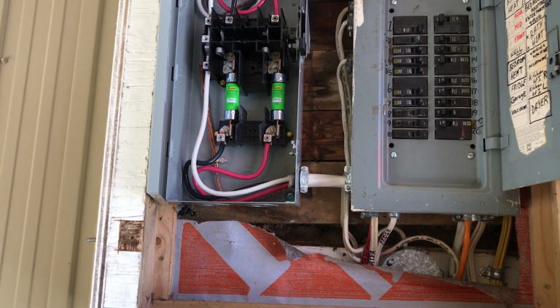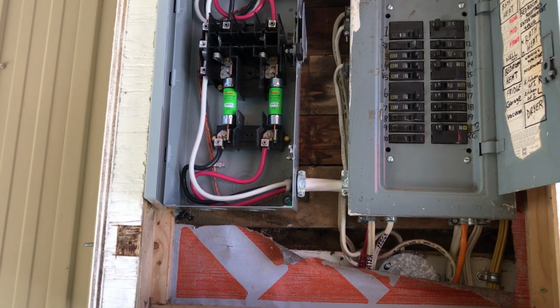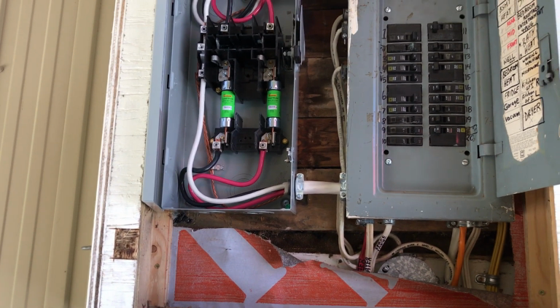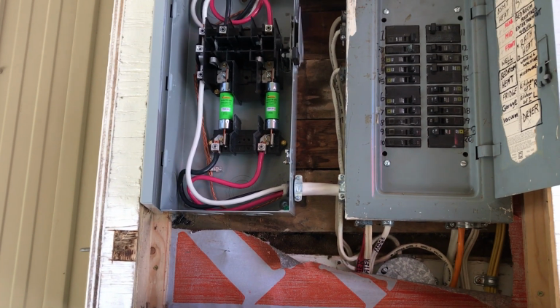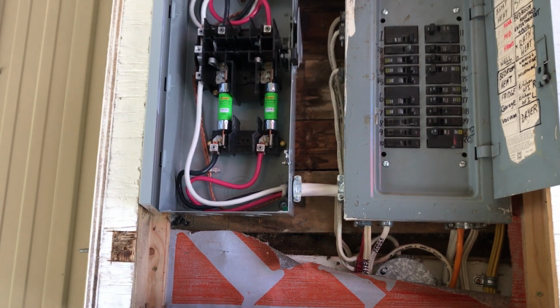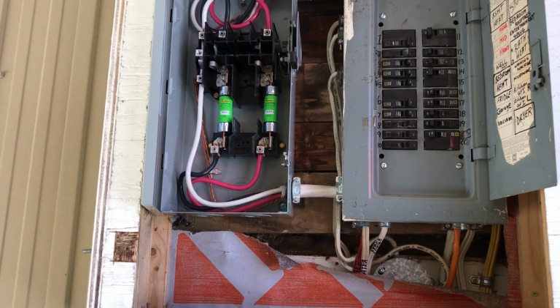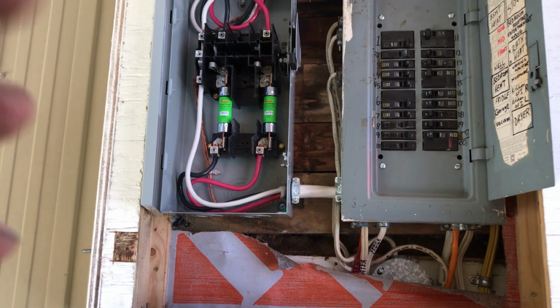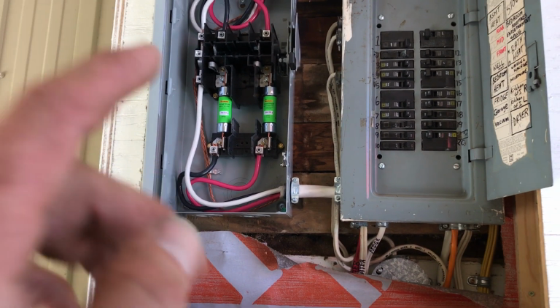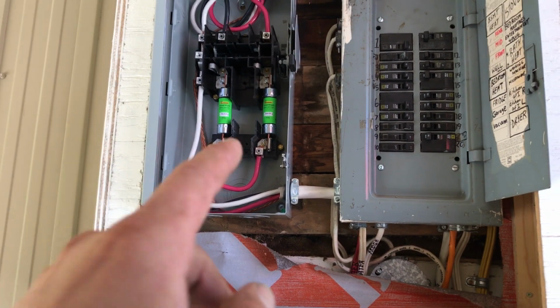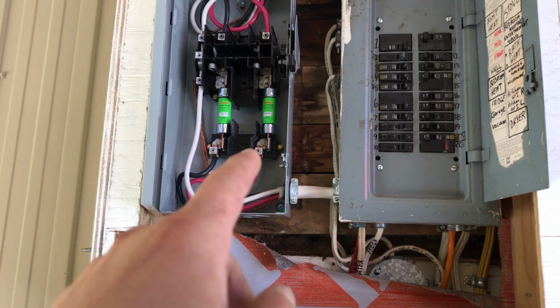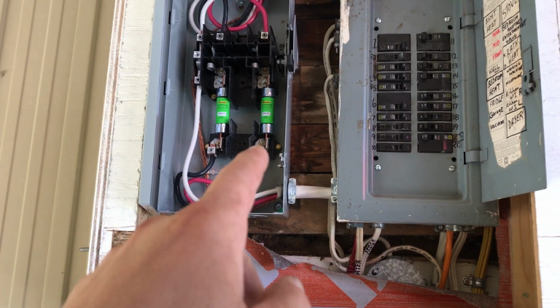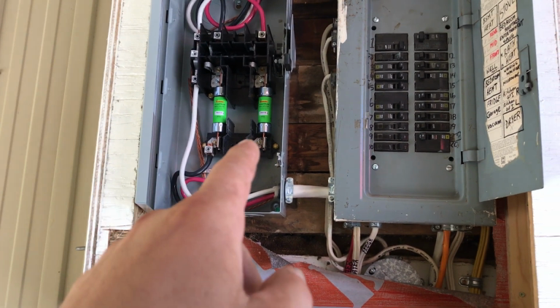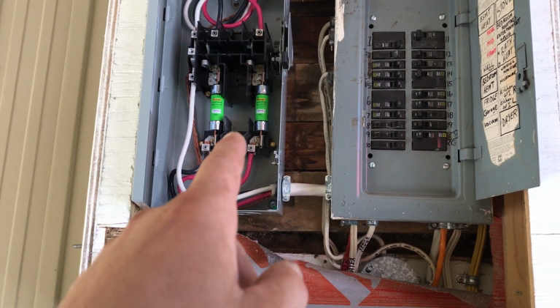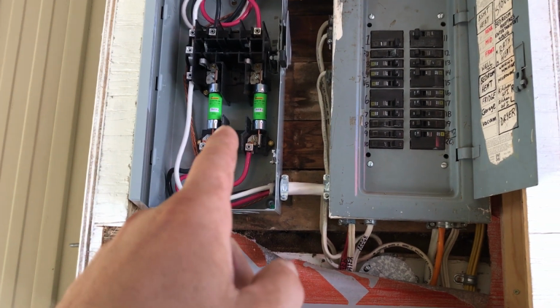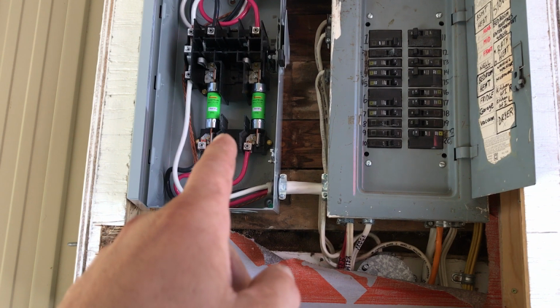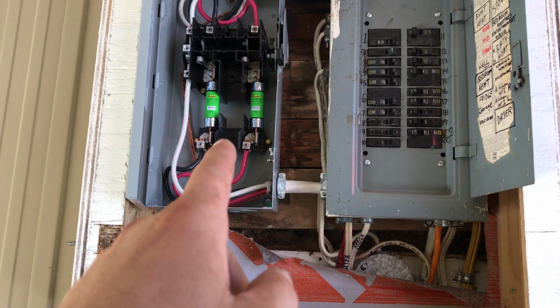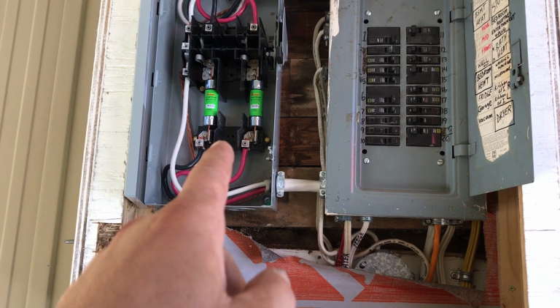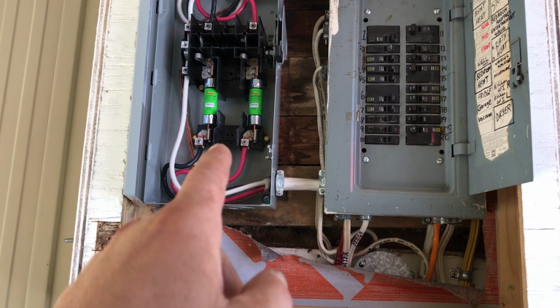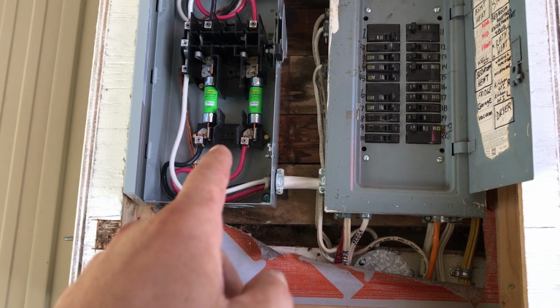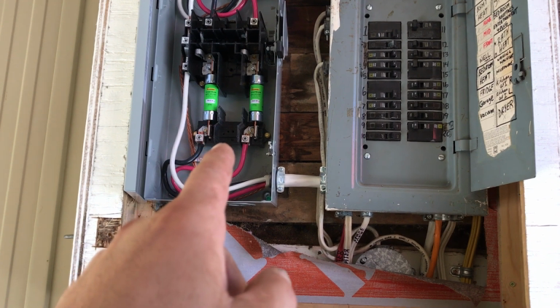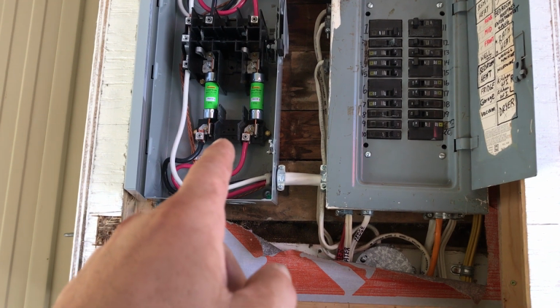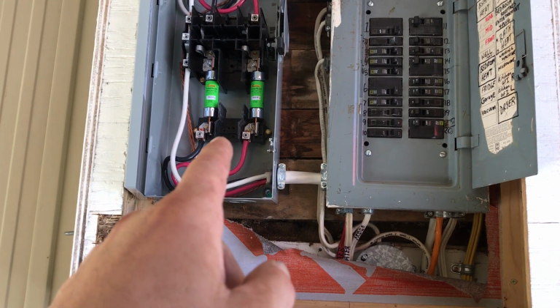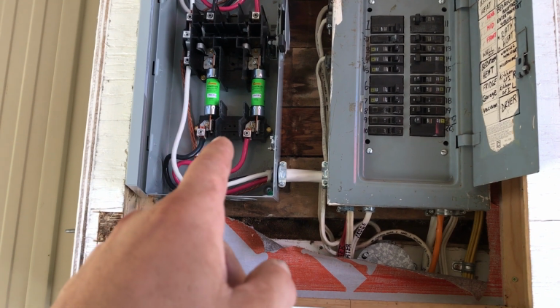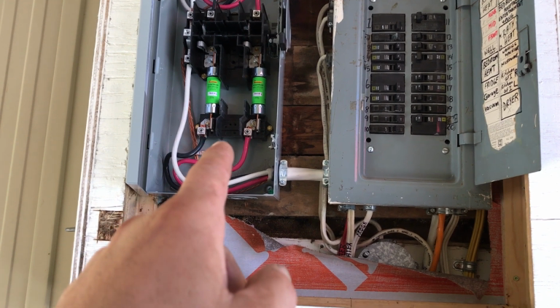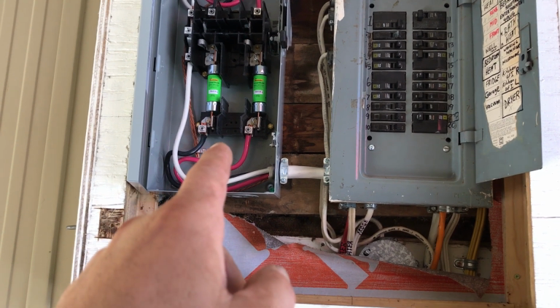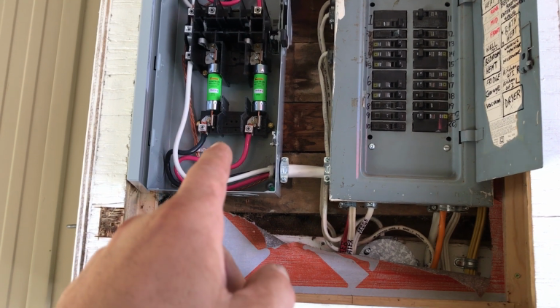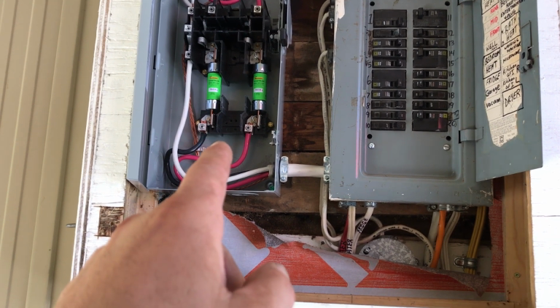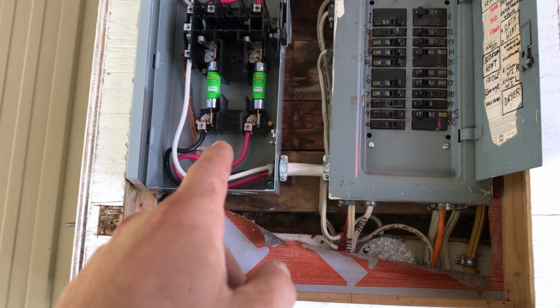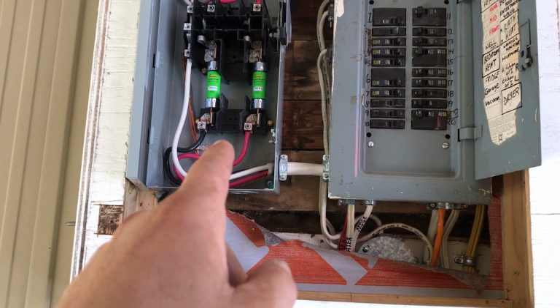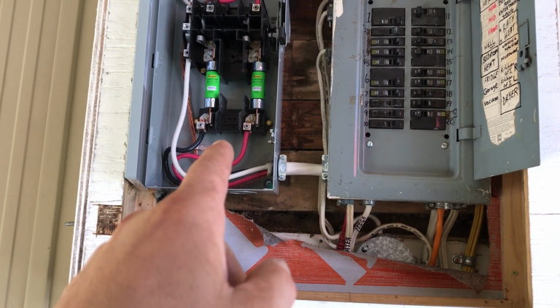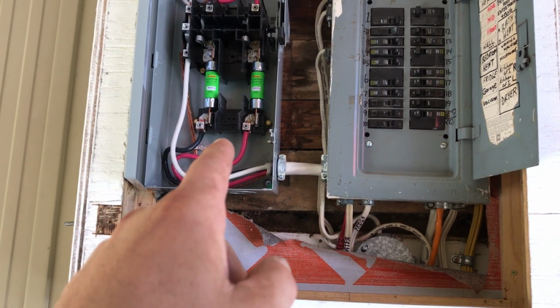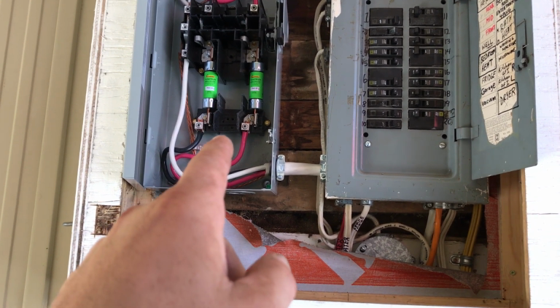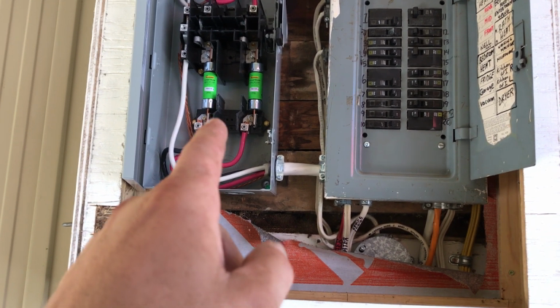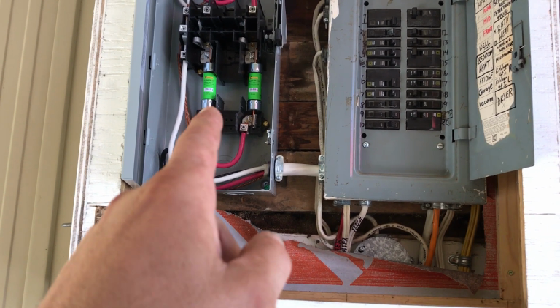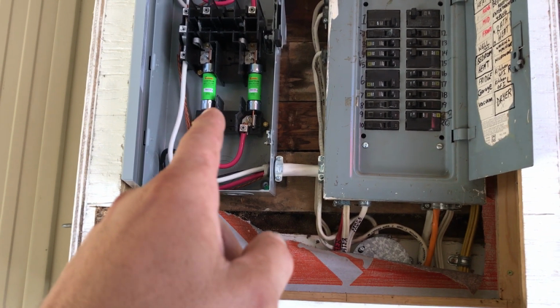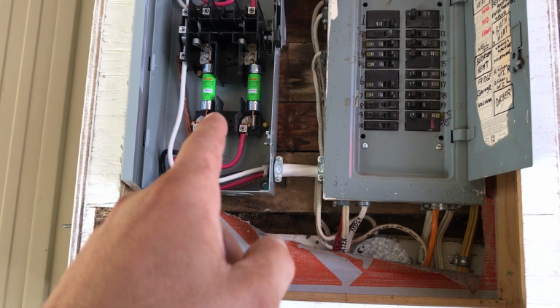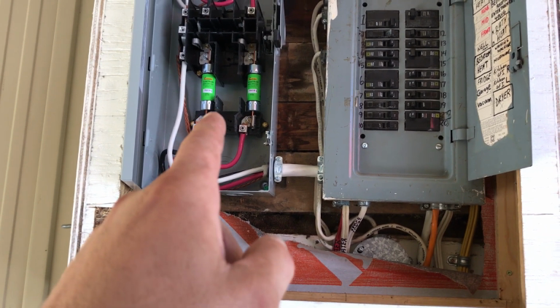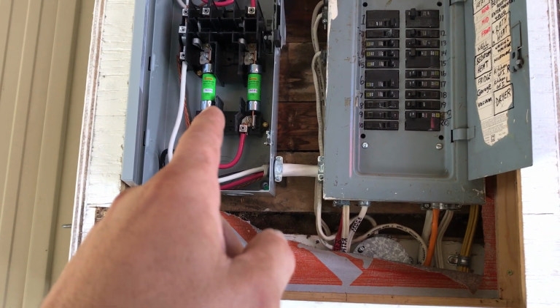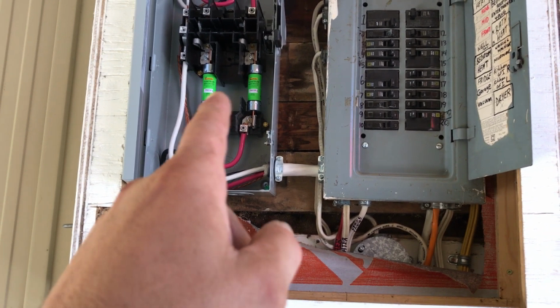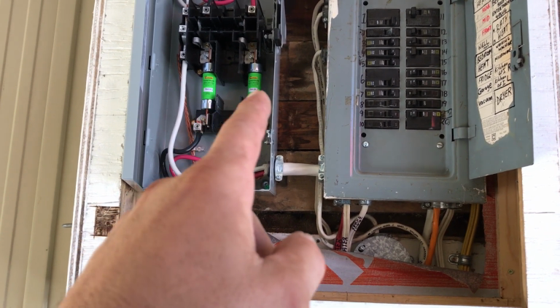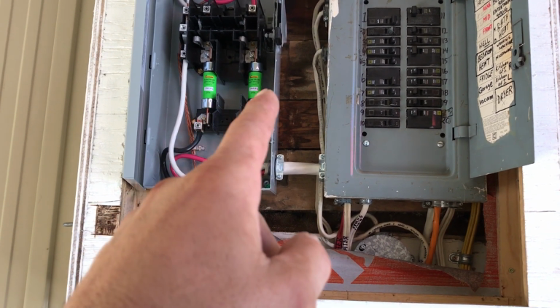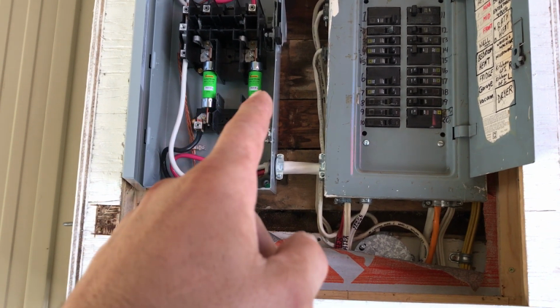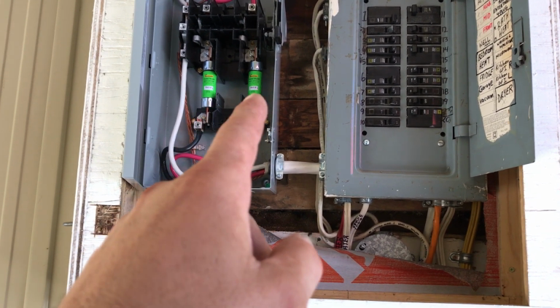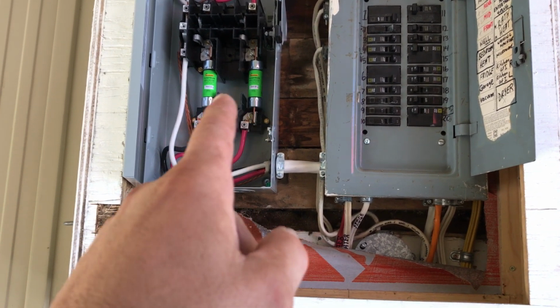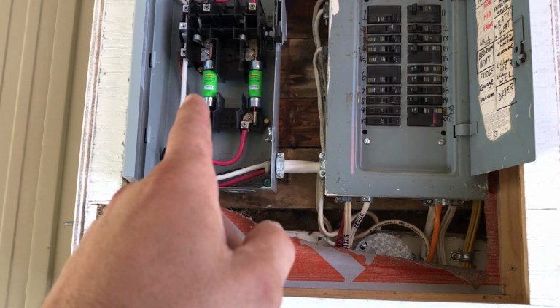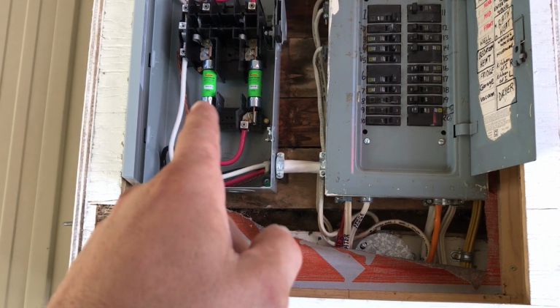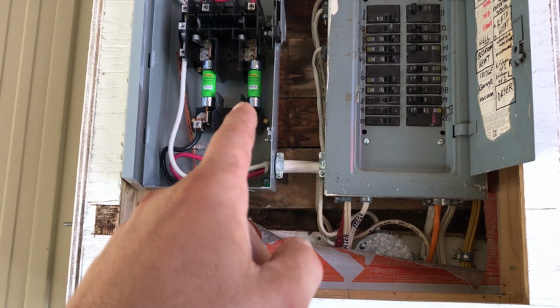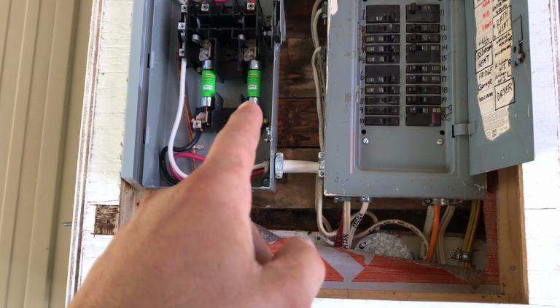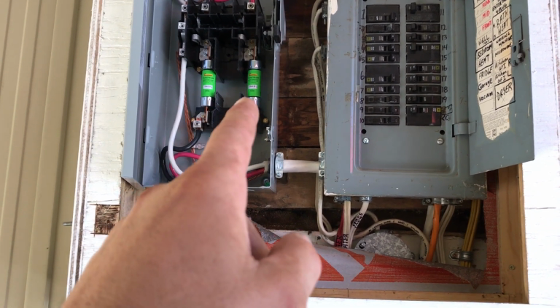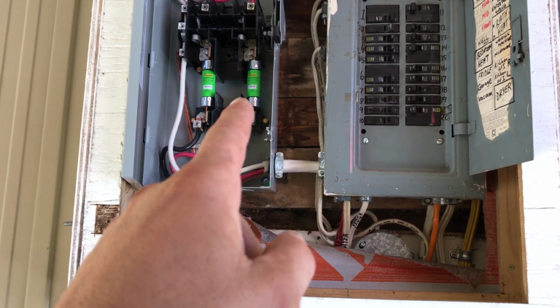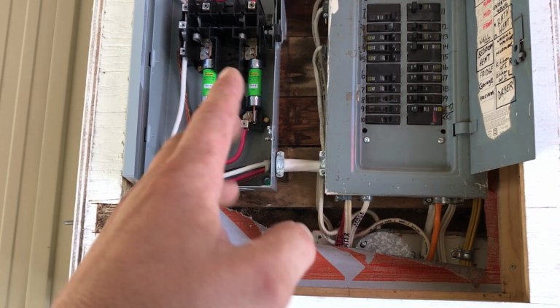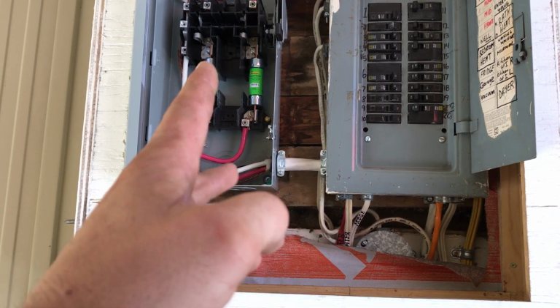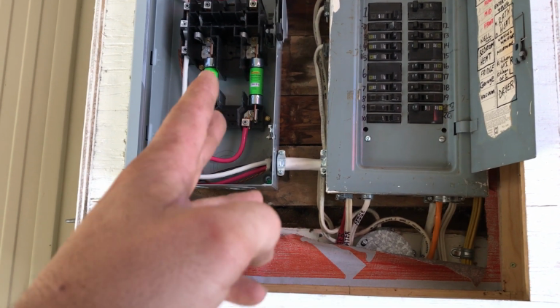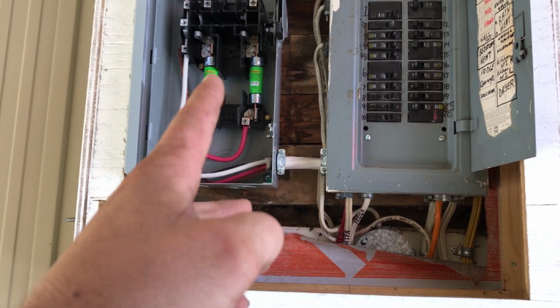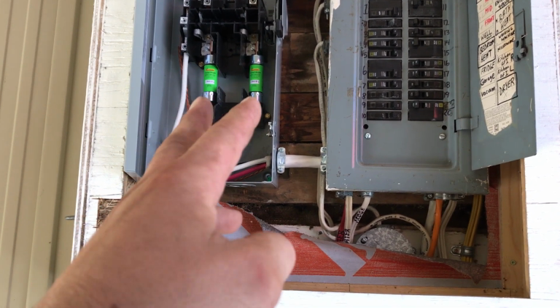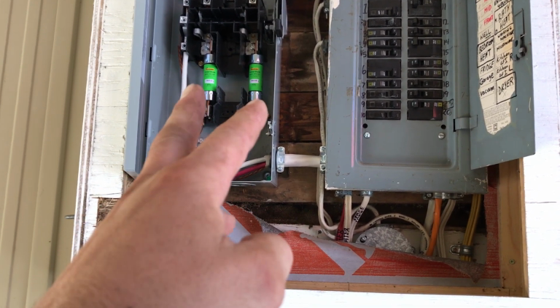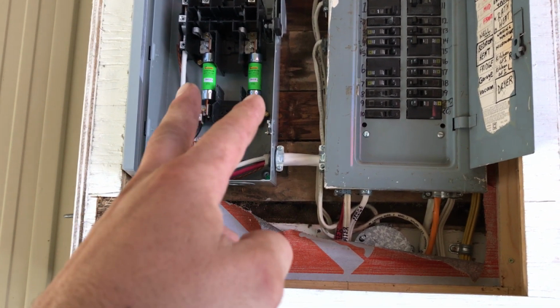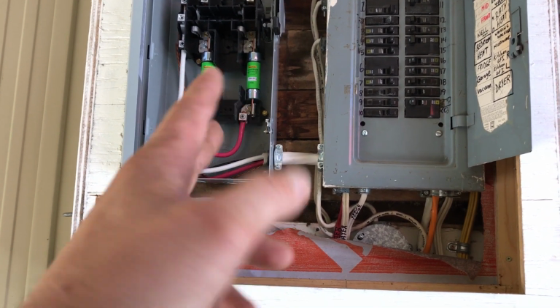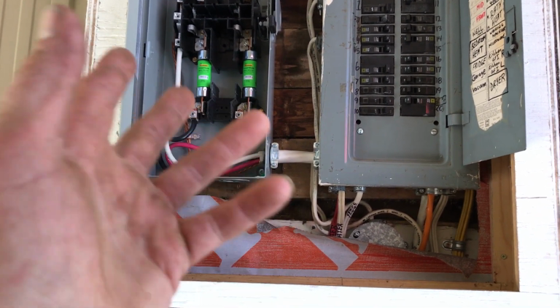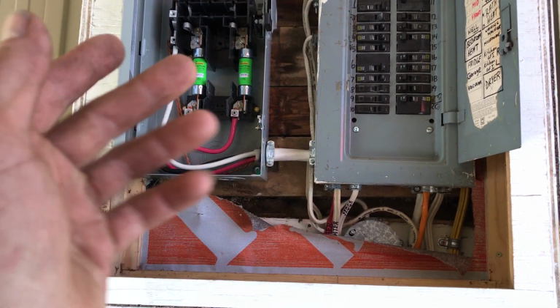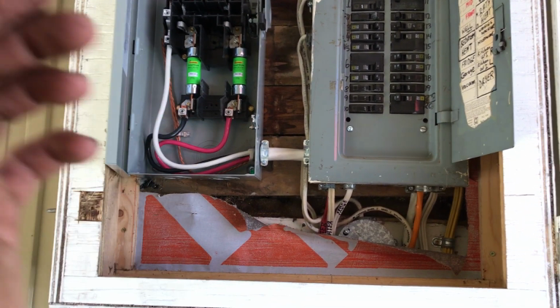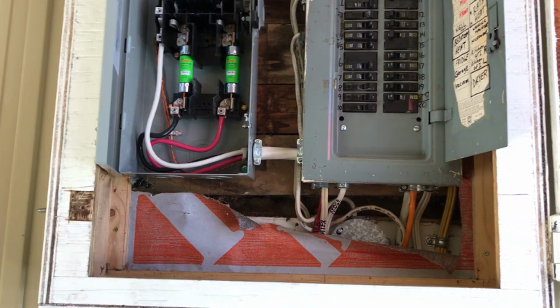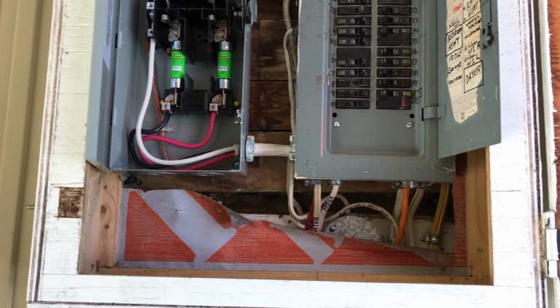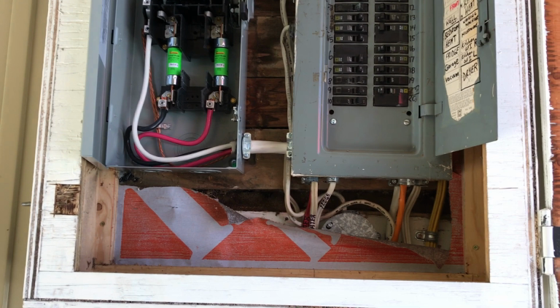I couldn't find a main switch disconnect with a non-fusible version, so I went with the fusible one.